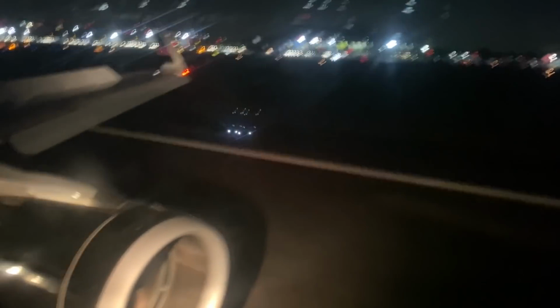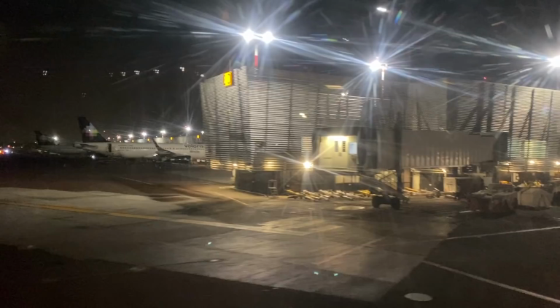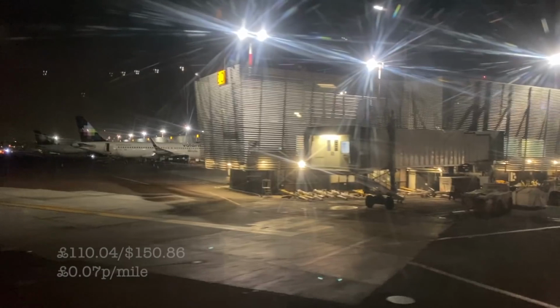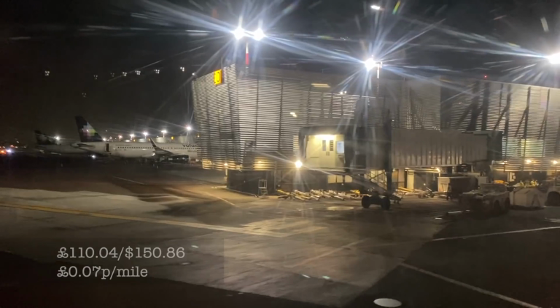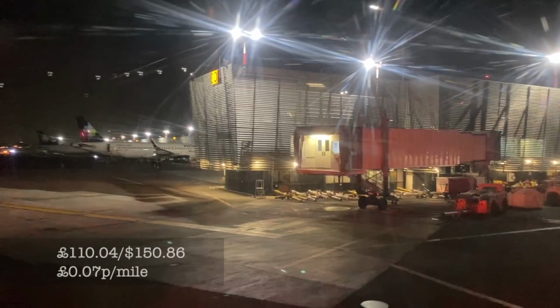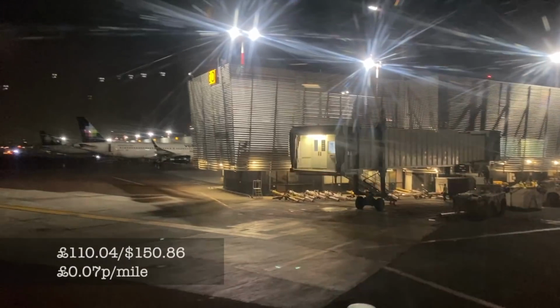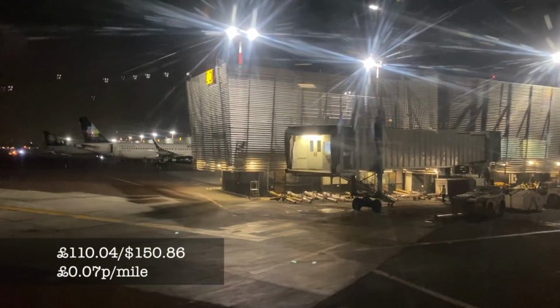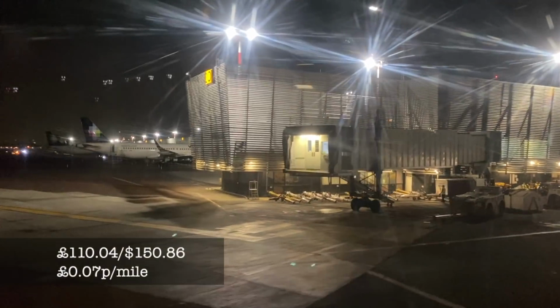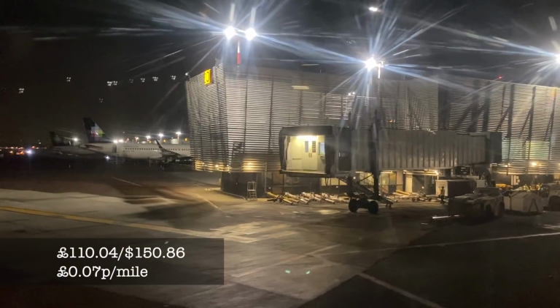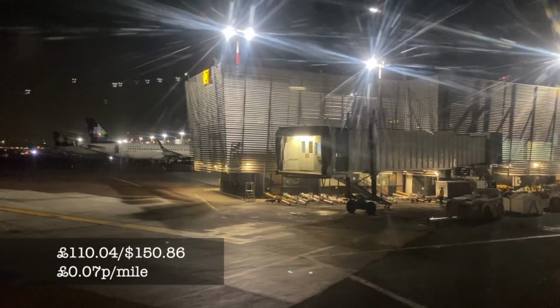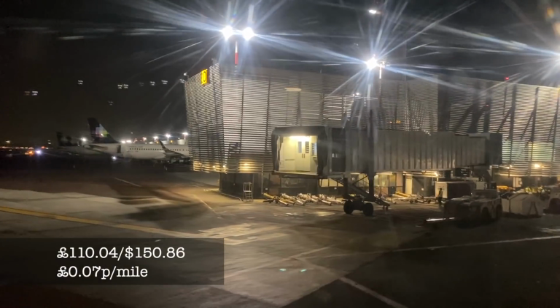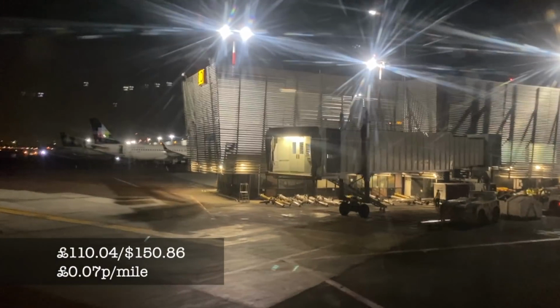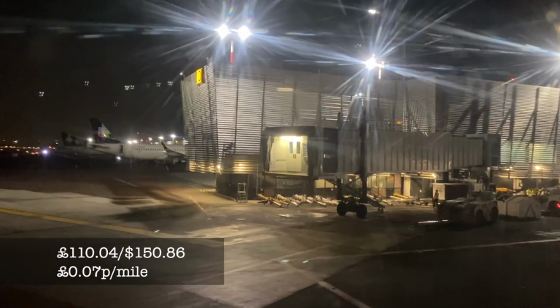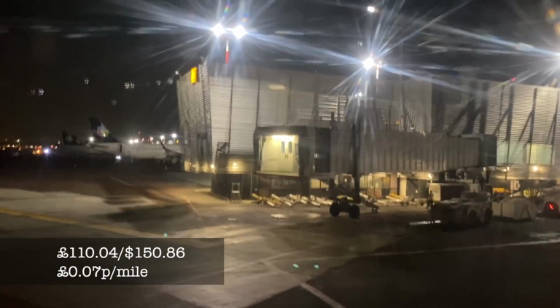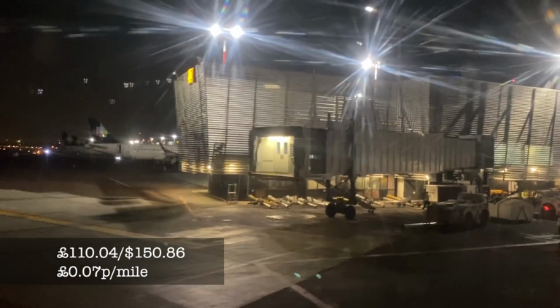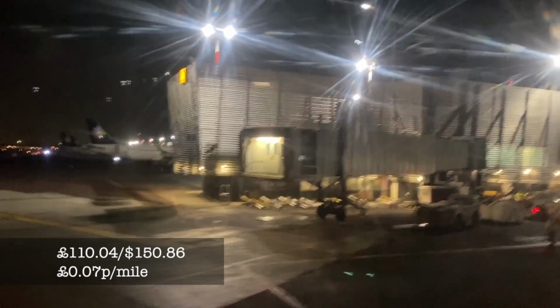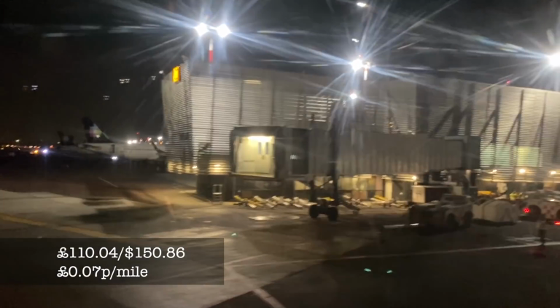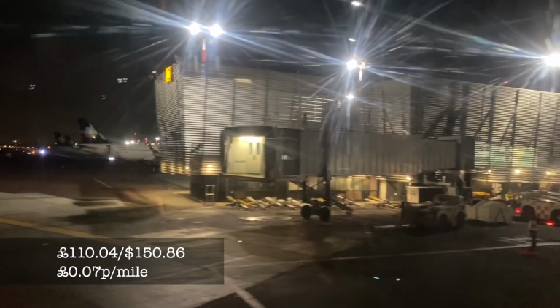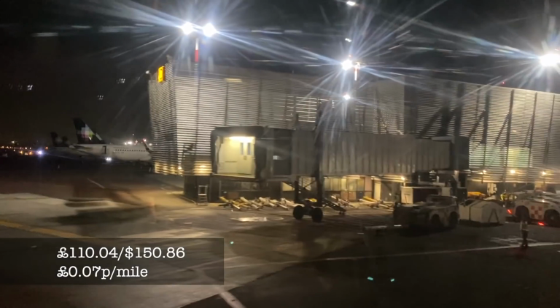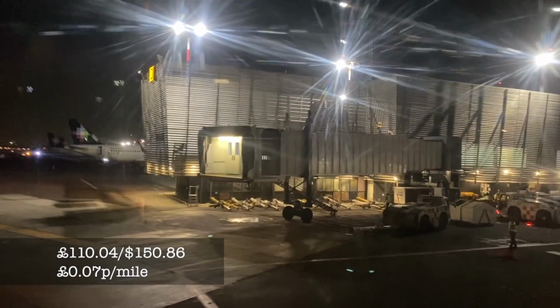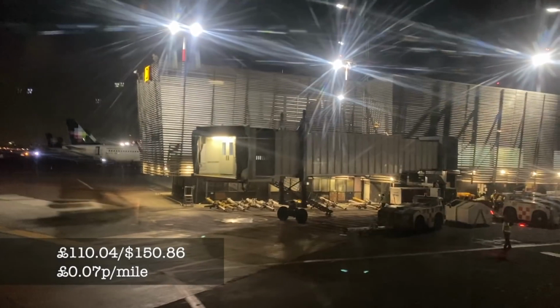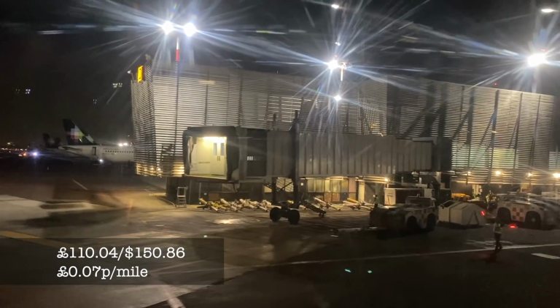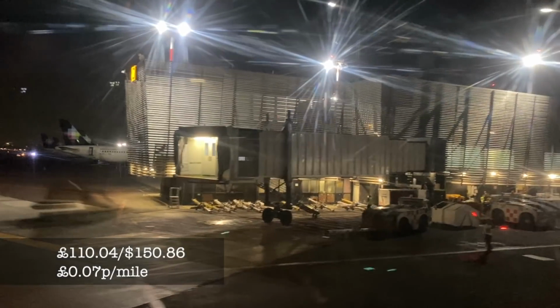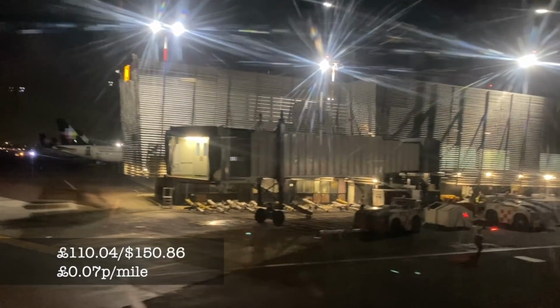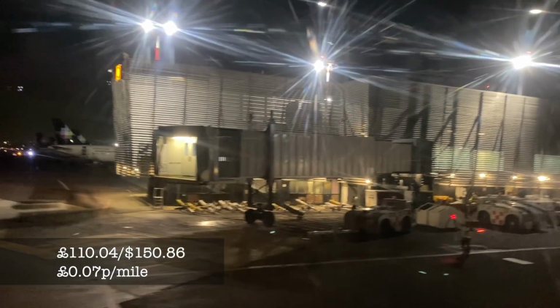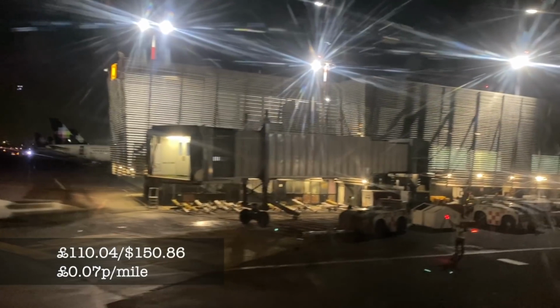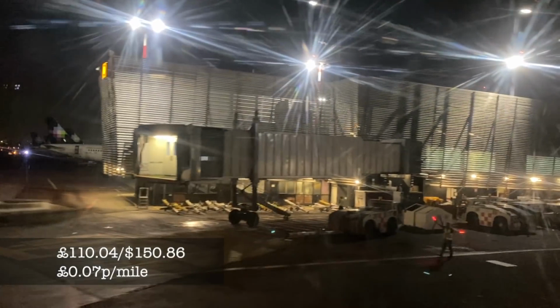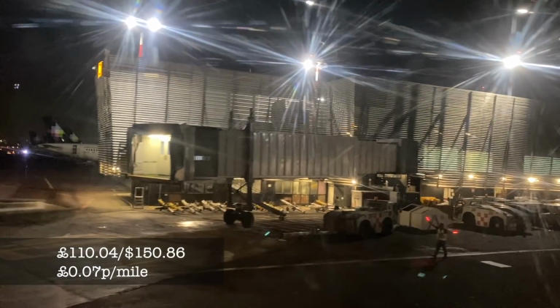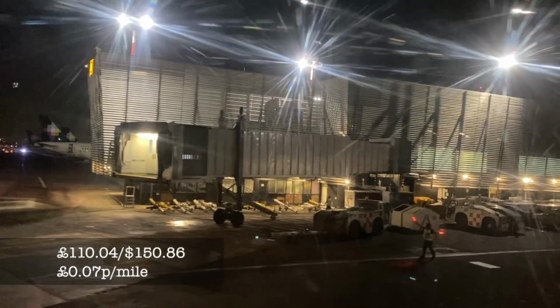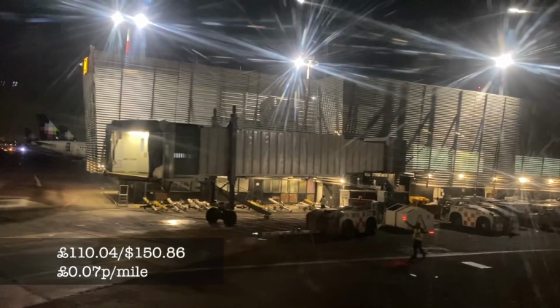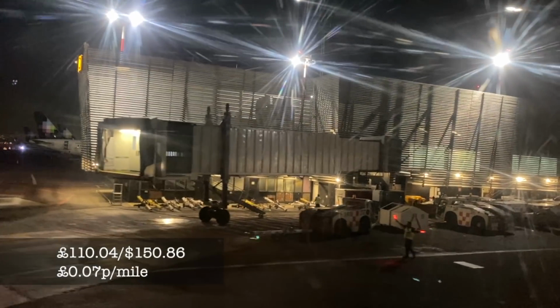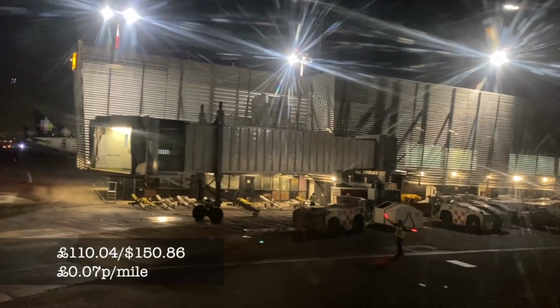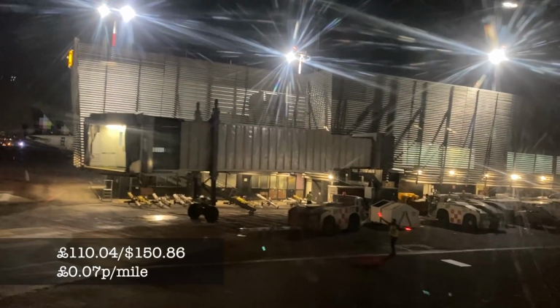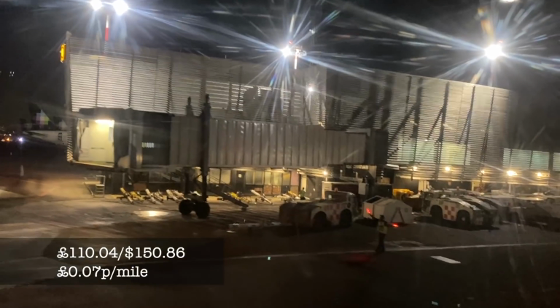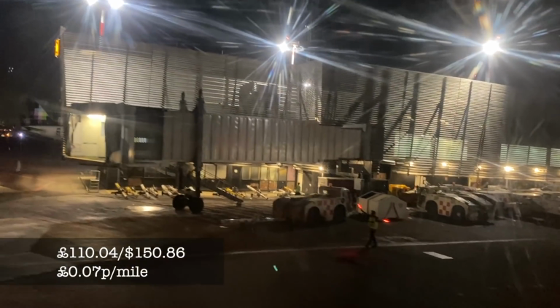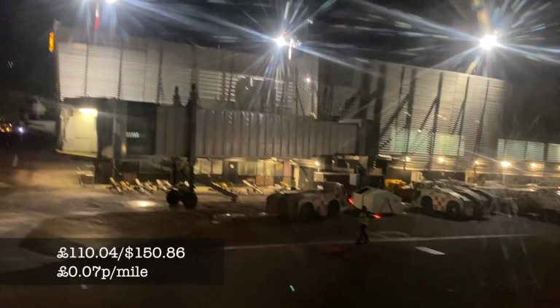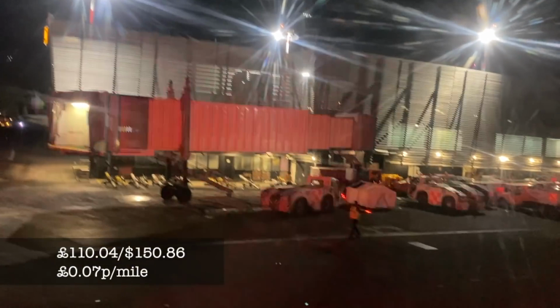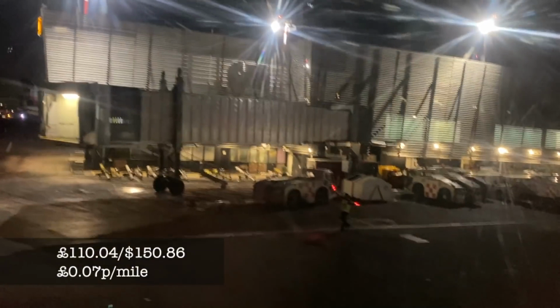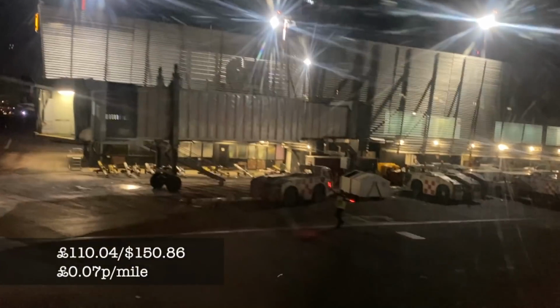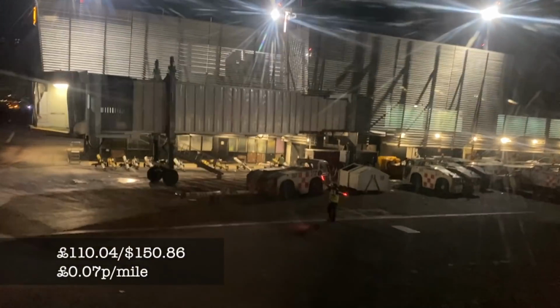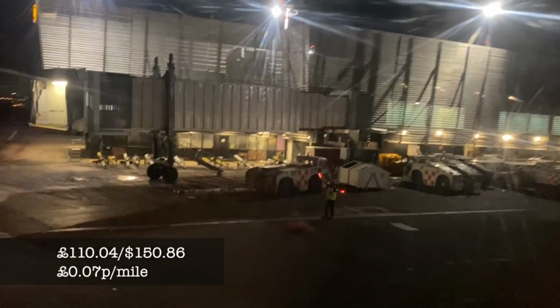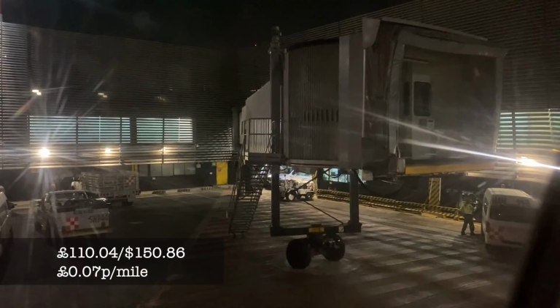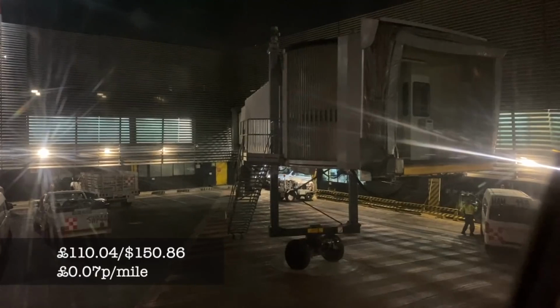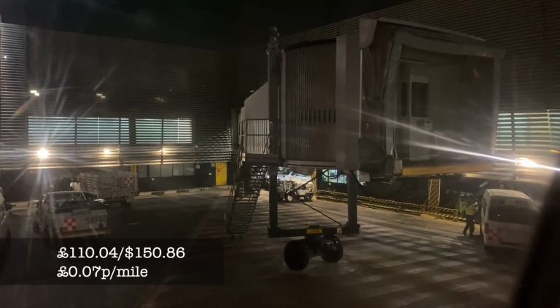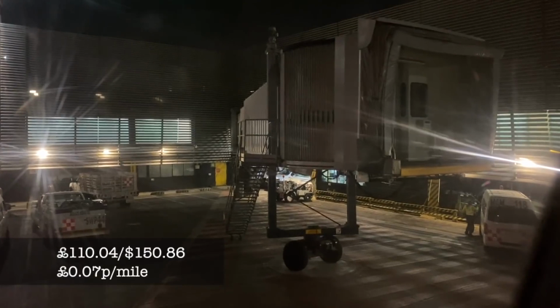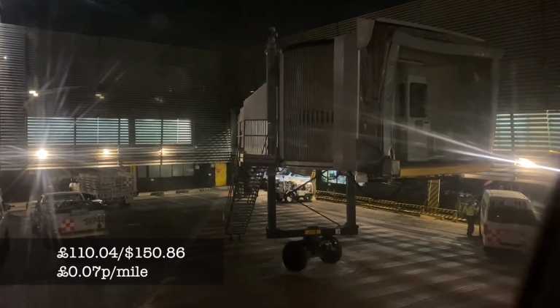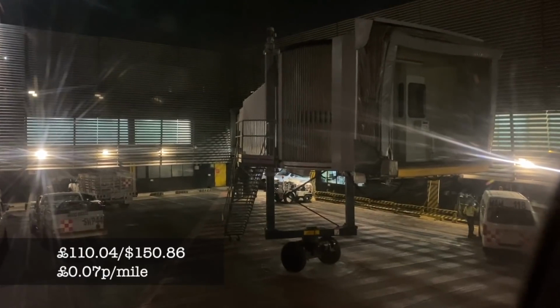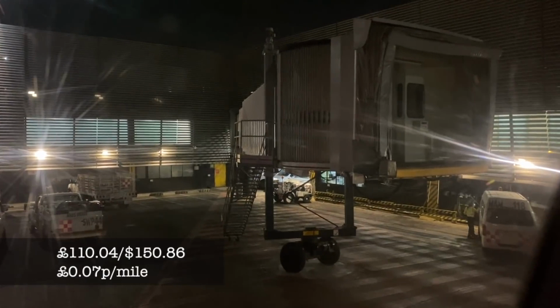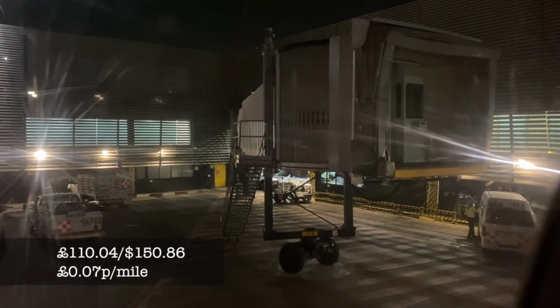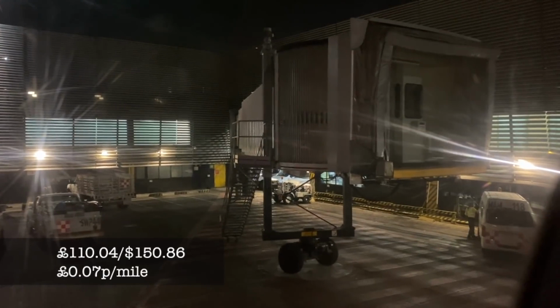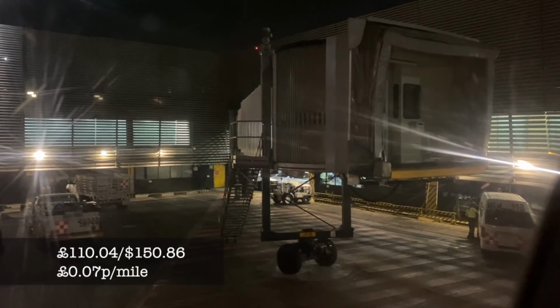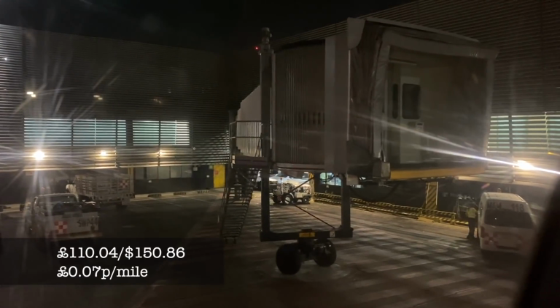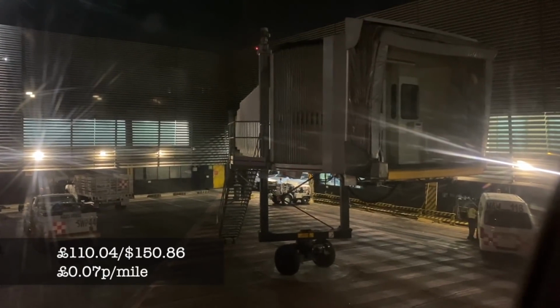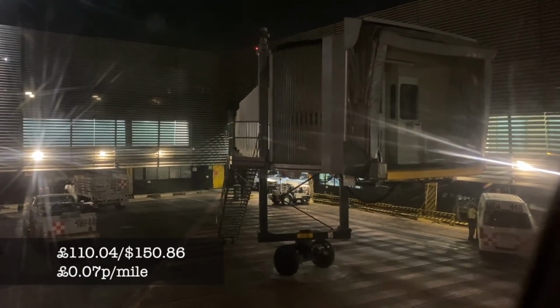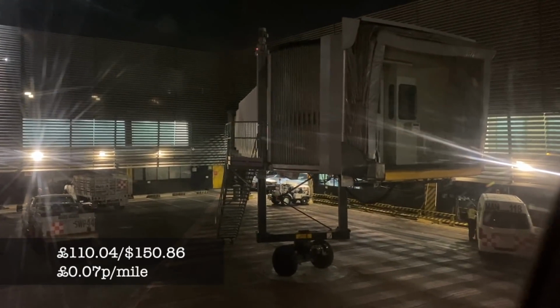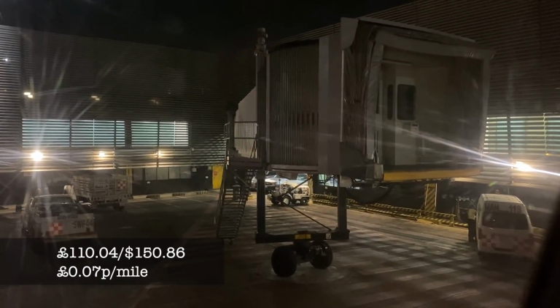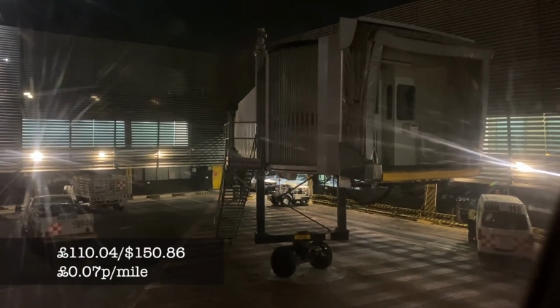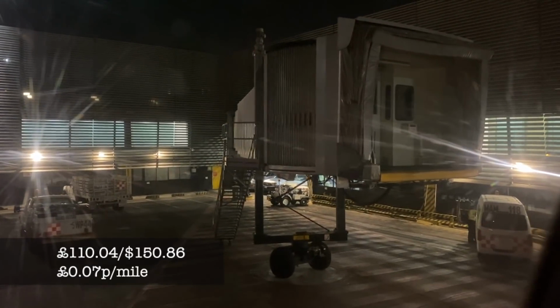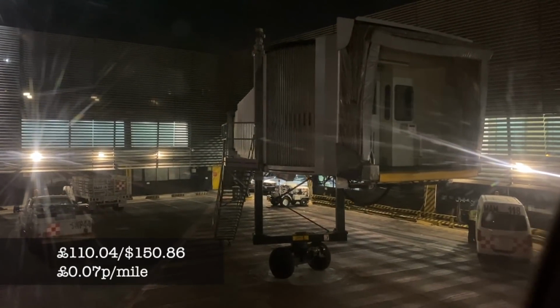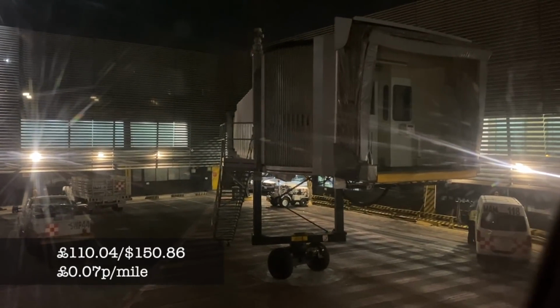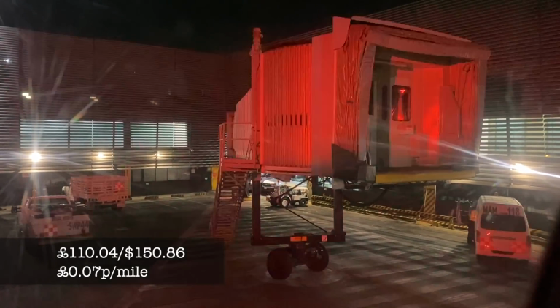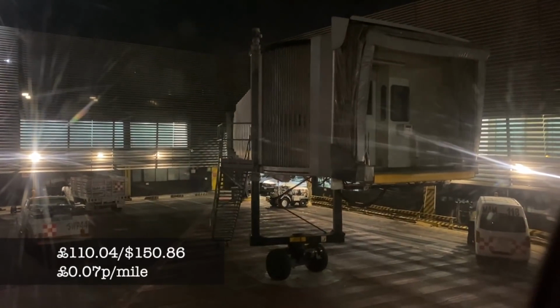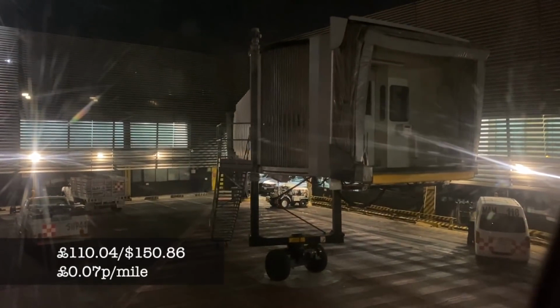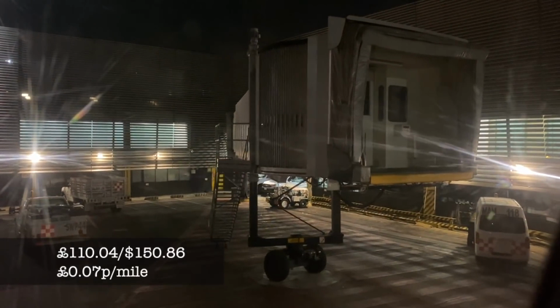My flights today cost me 110 pounds, or about 150 US dollars, which works out to seven pence per mile.